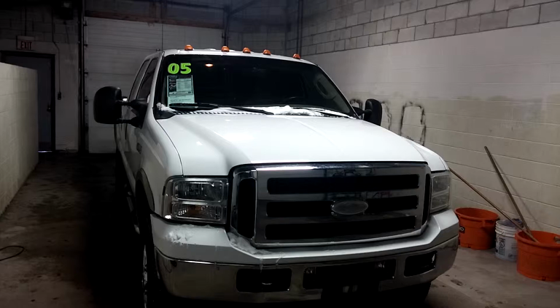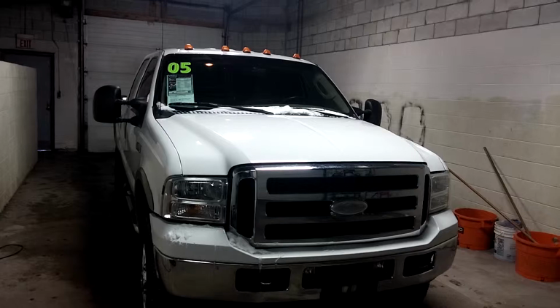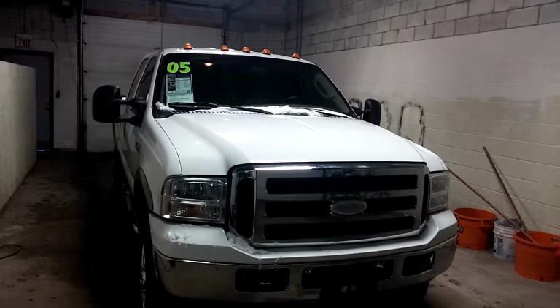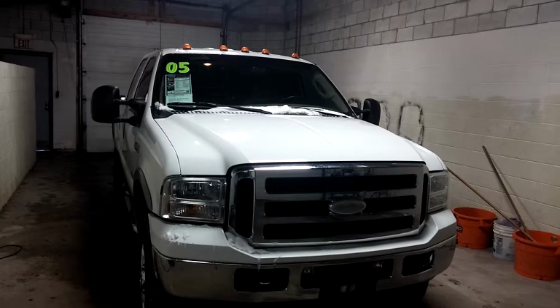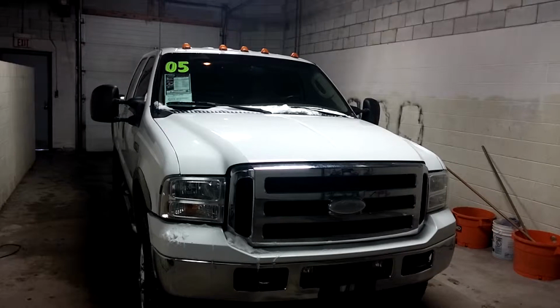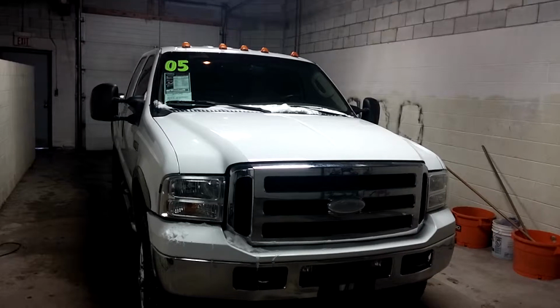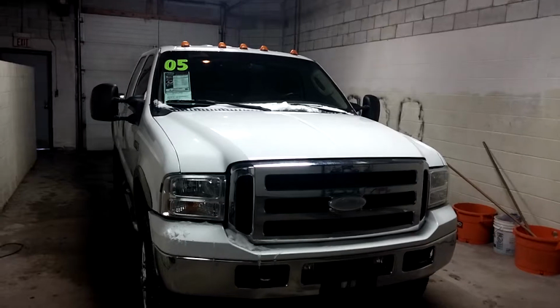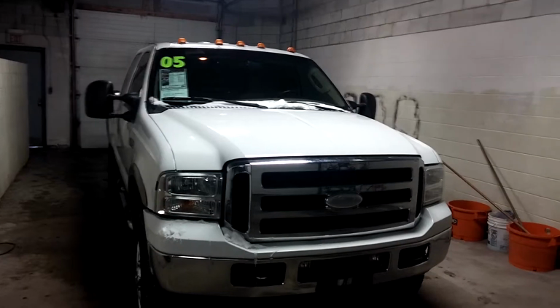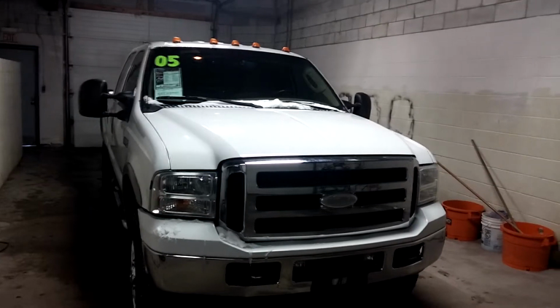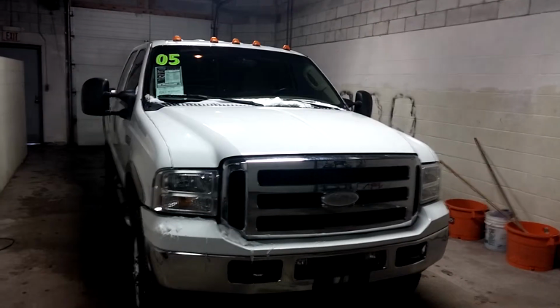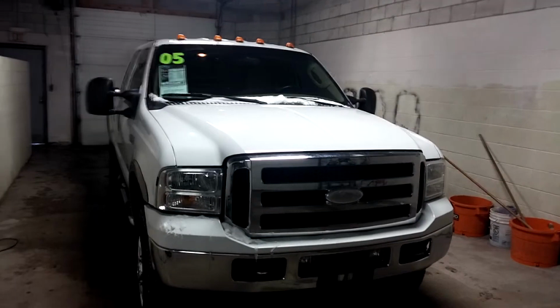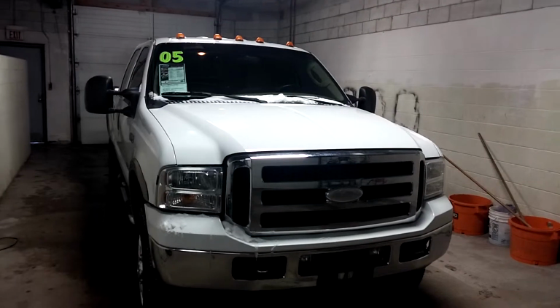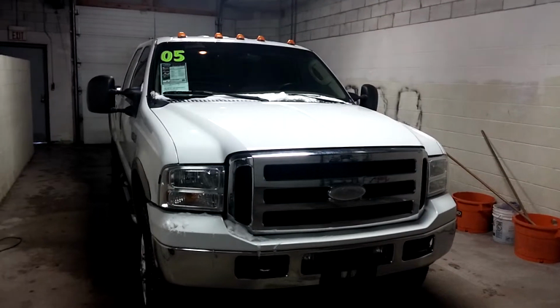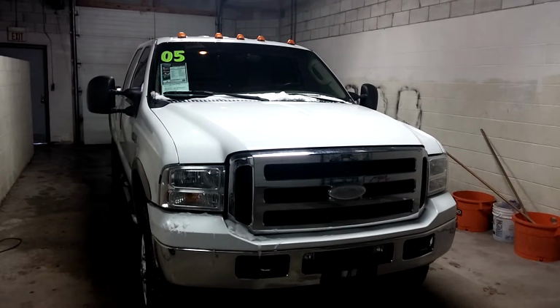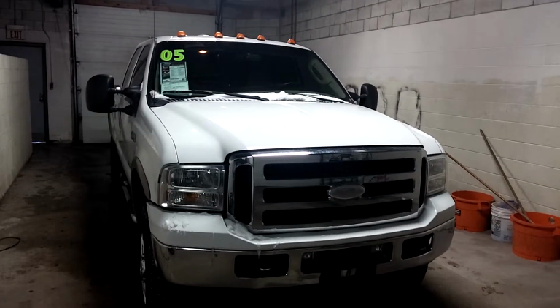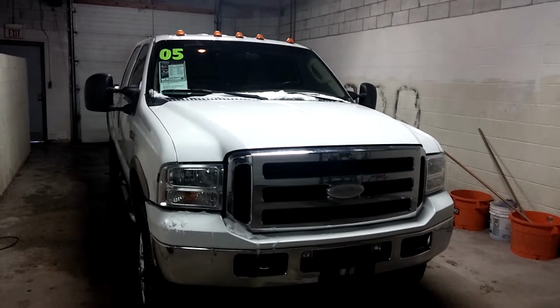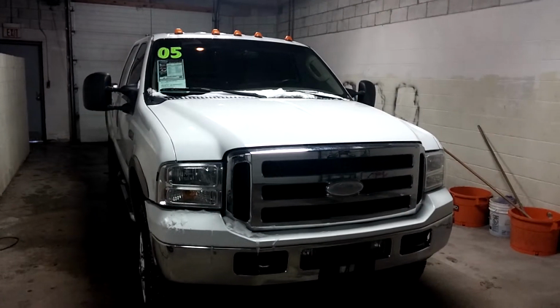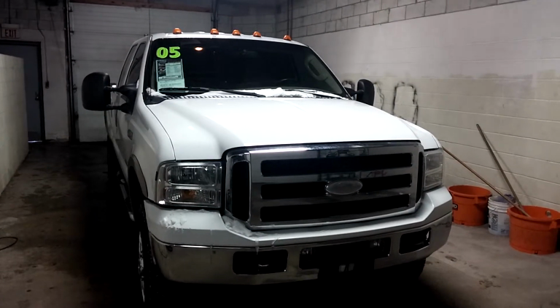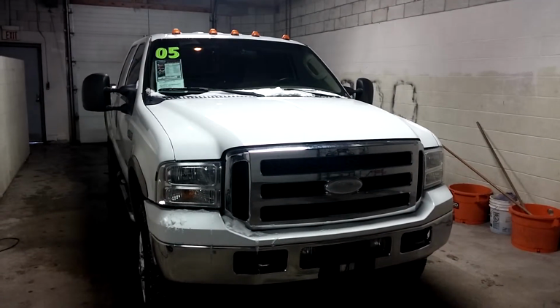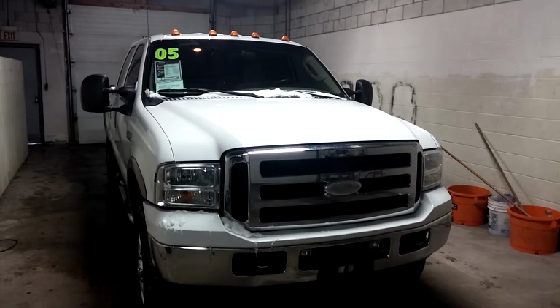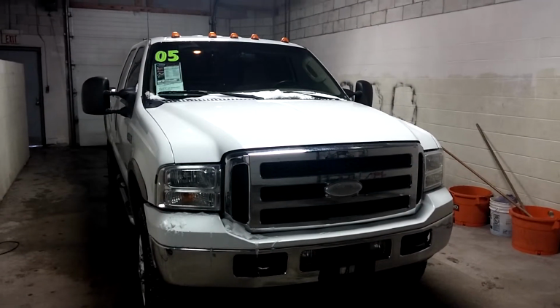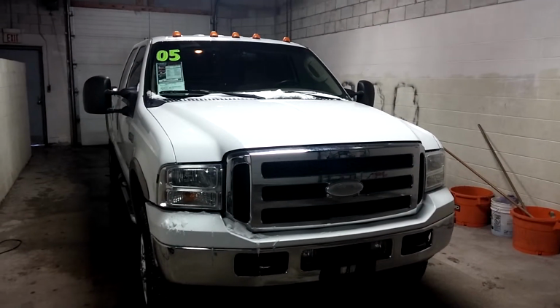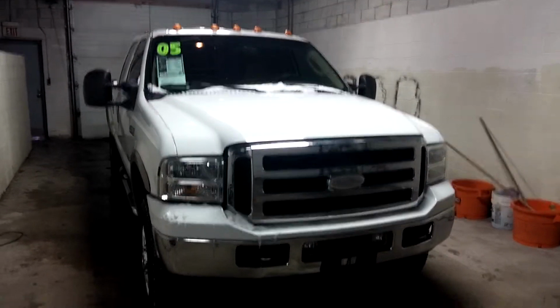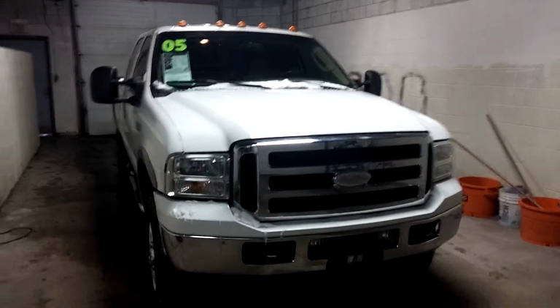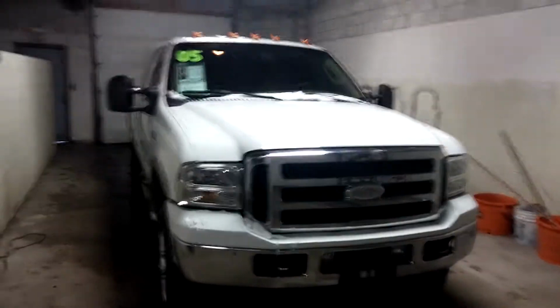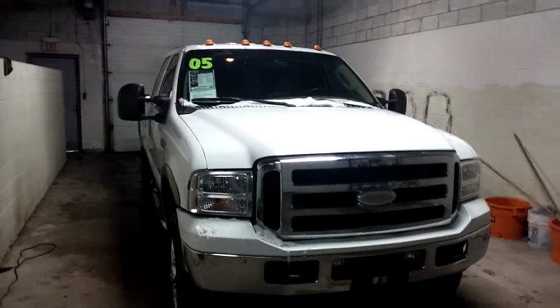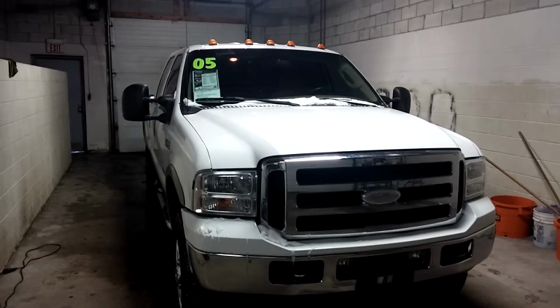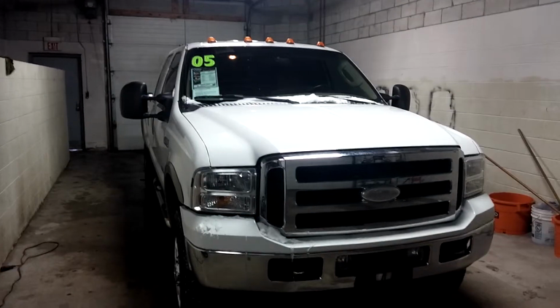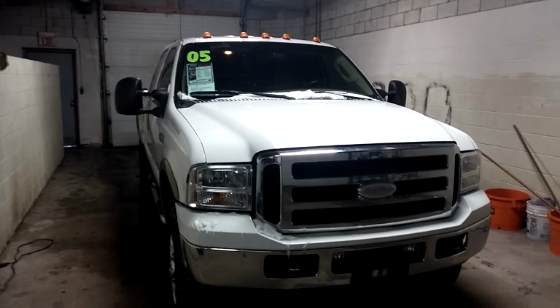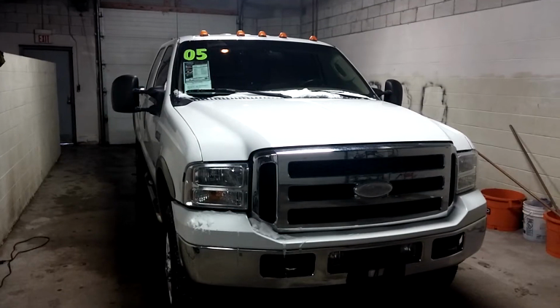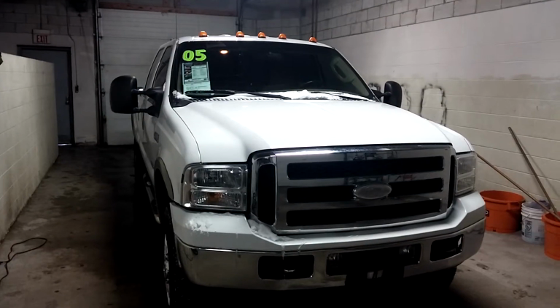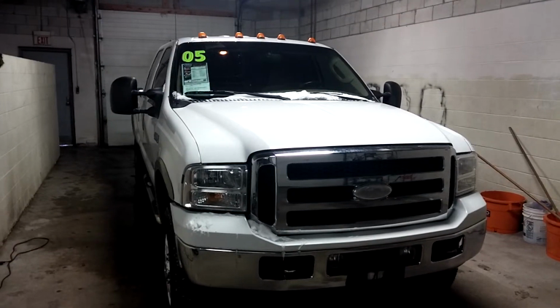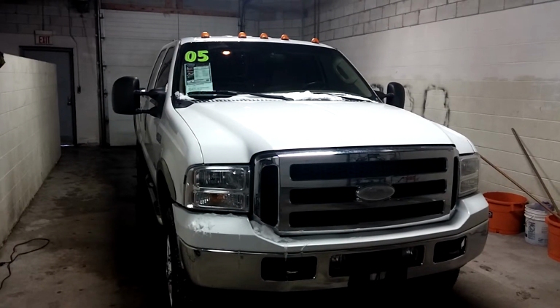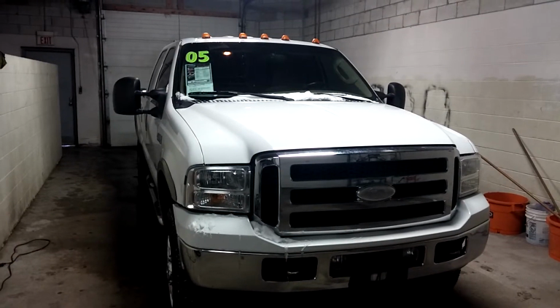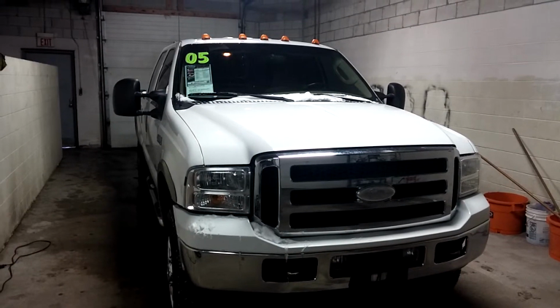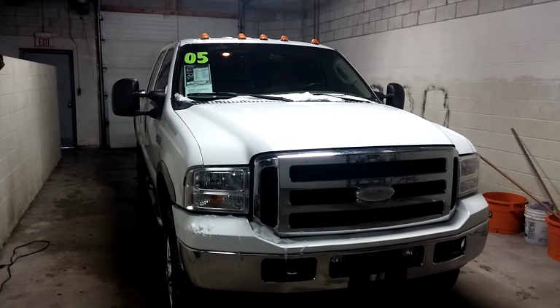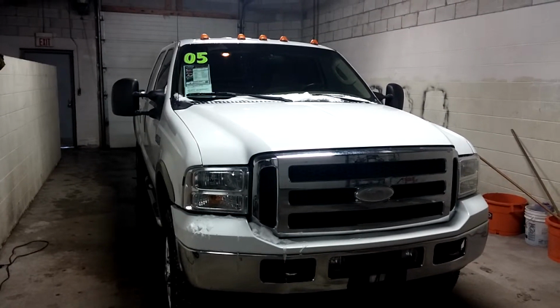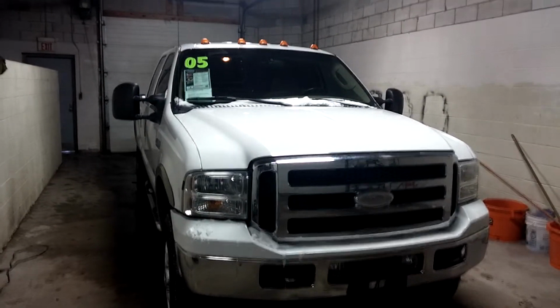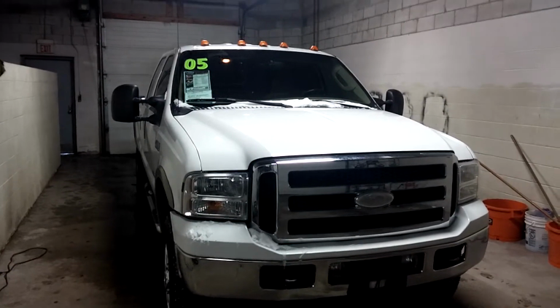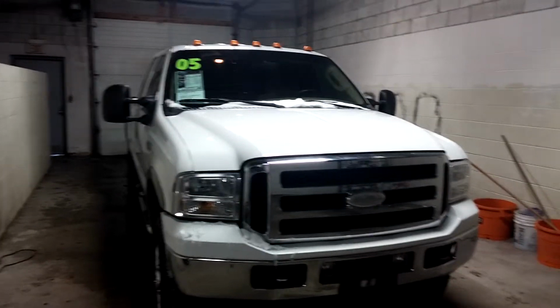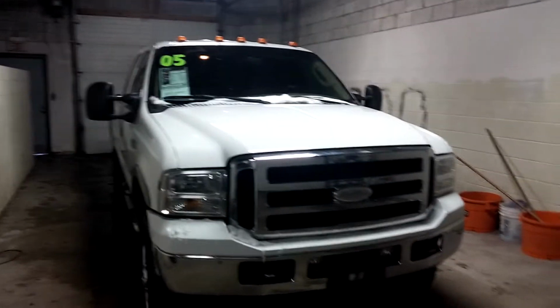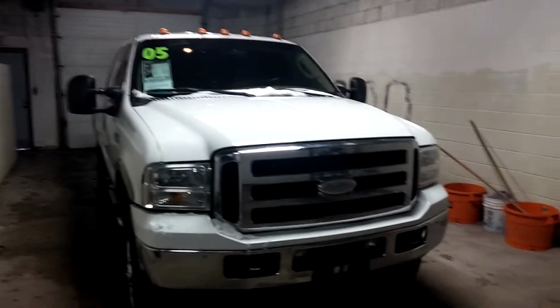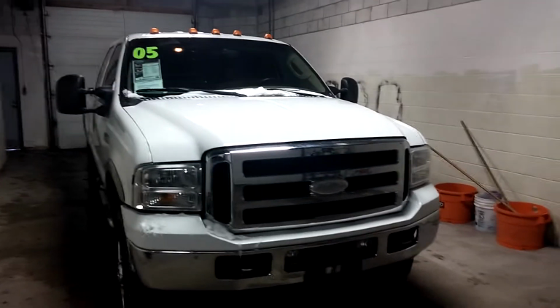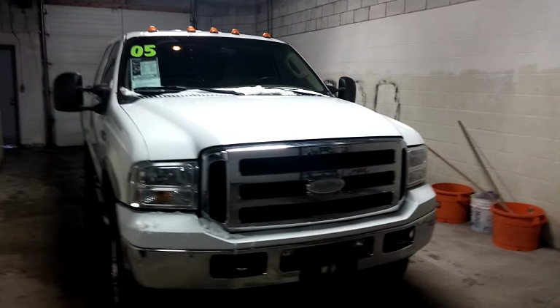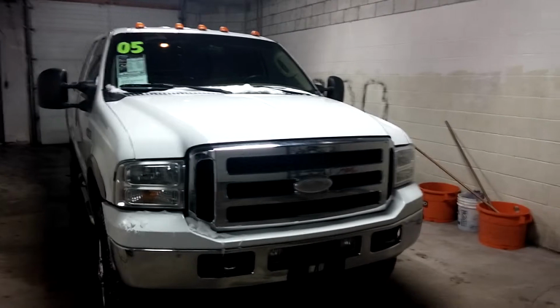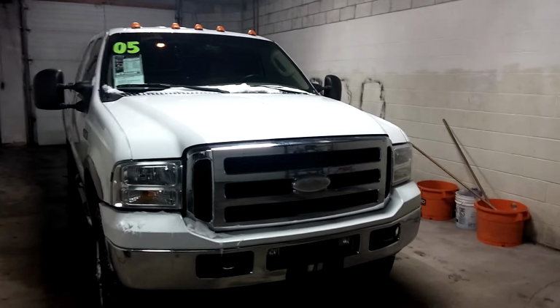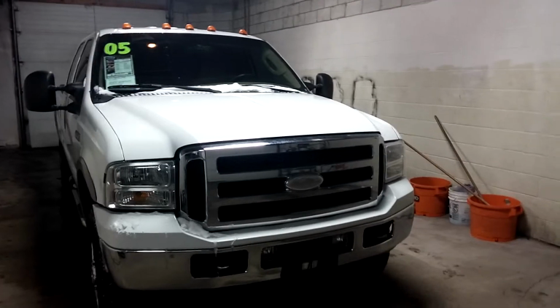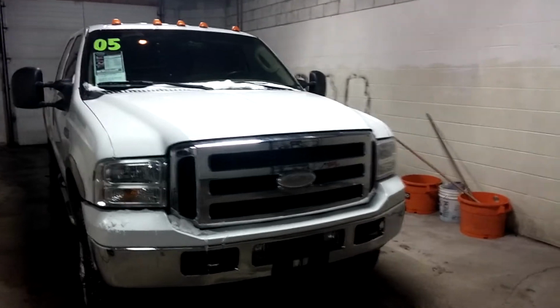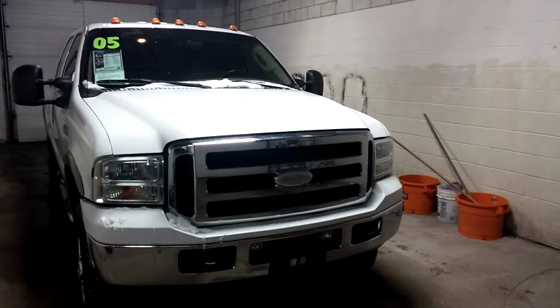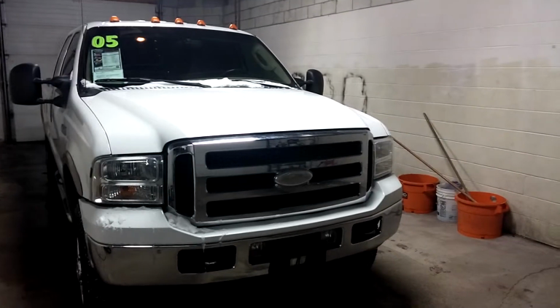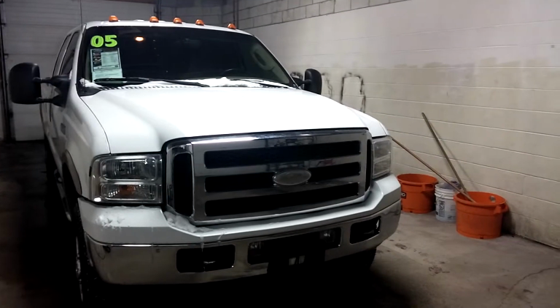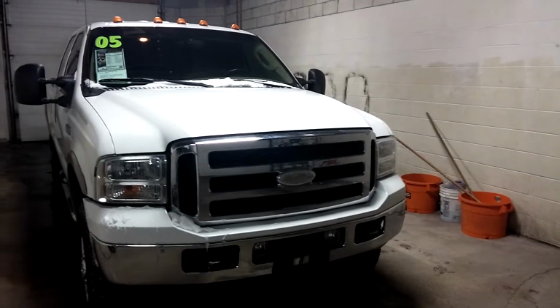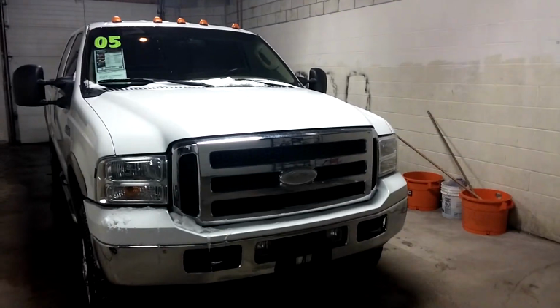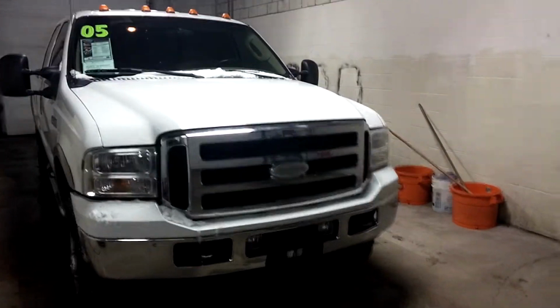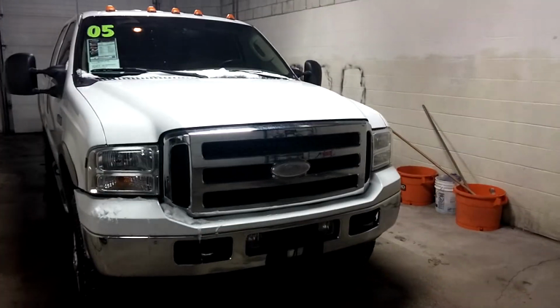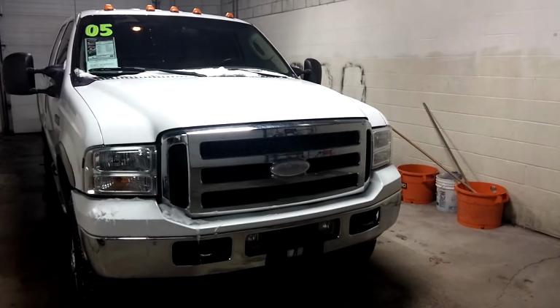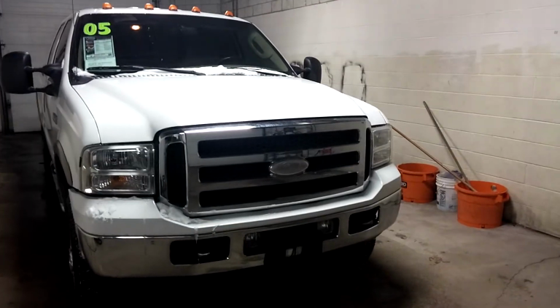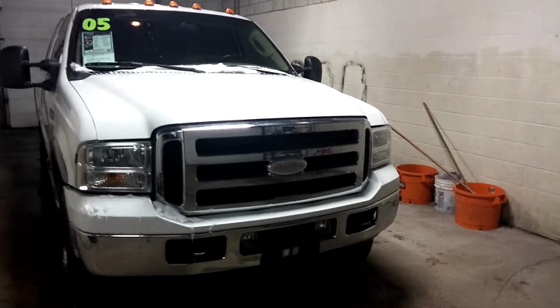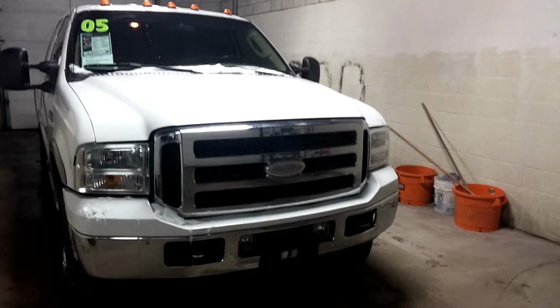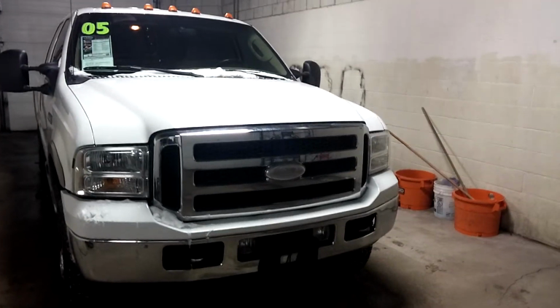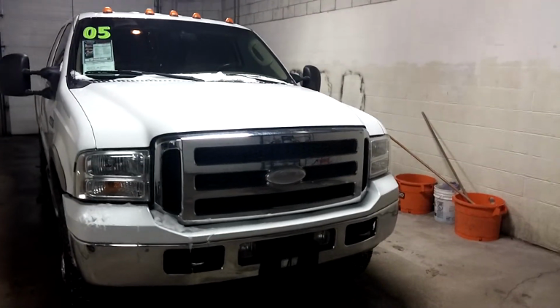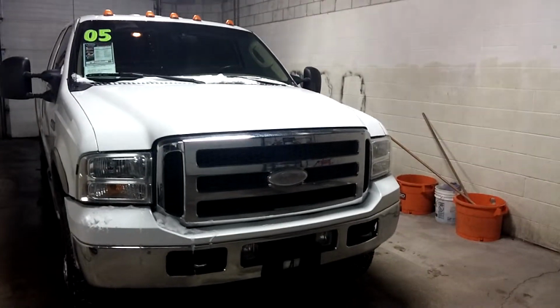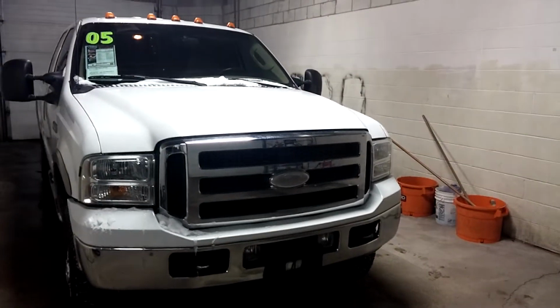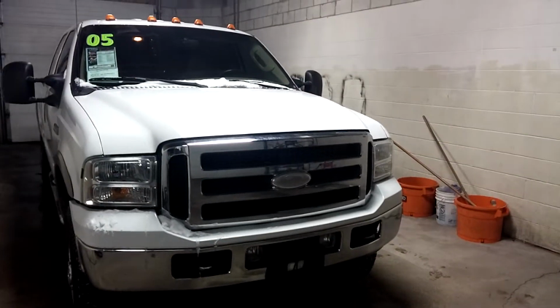Hello, Nate Beebe here with Lascaux Grand Blank. Today I'm going to be giving you a virtual tour of the 2005 Ford F-350 Super Duty Lariat.